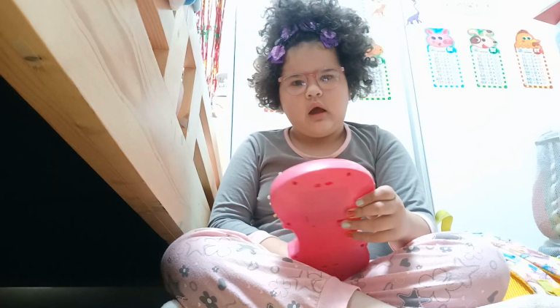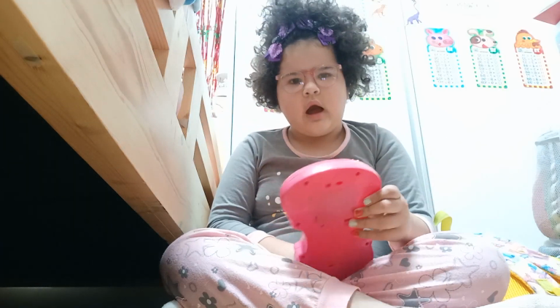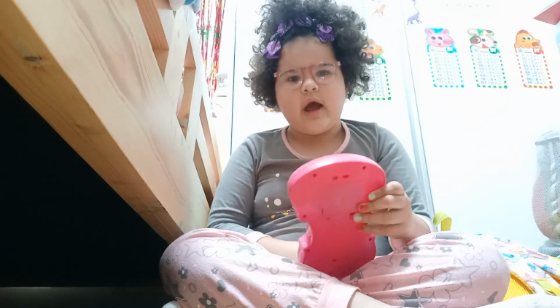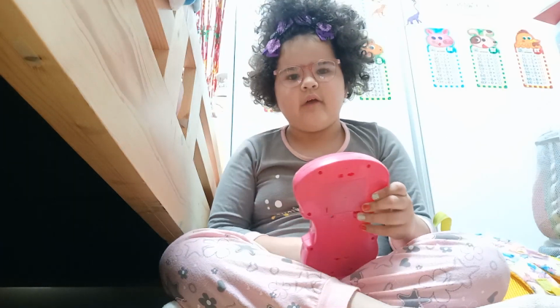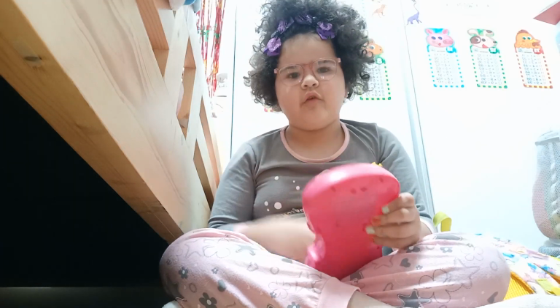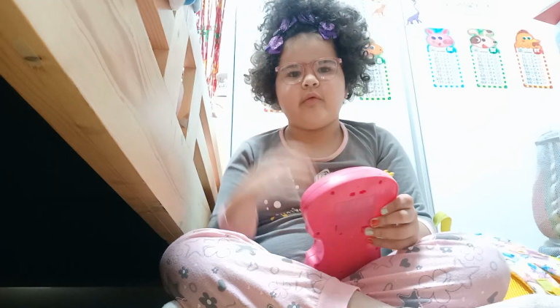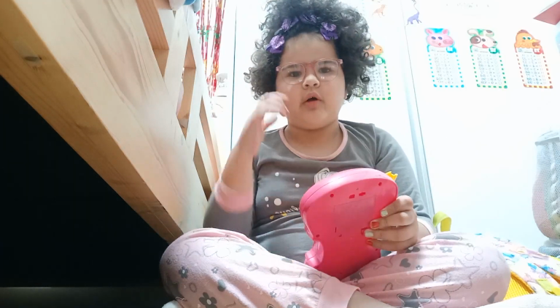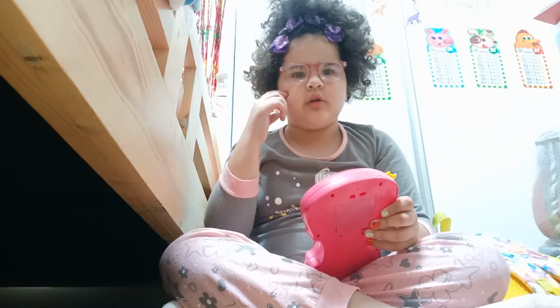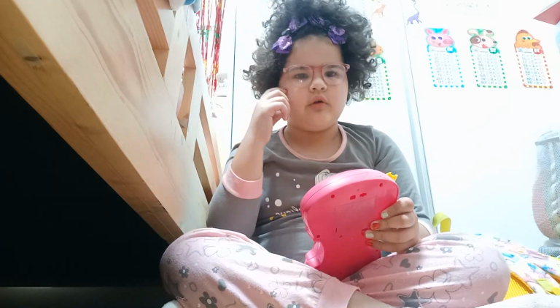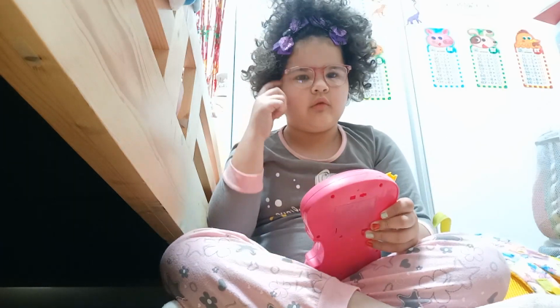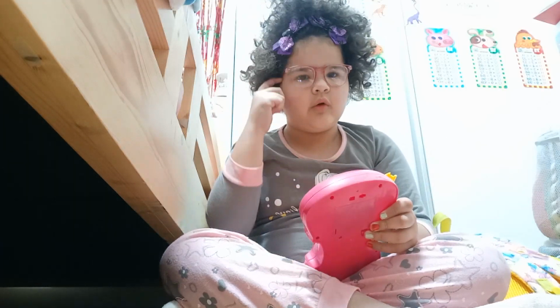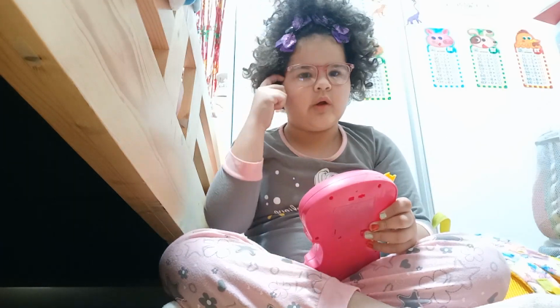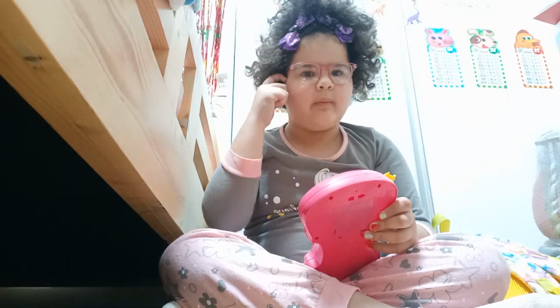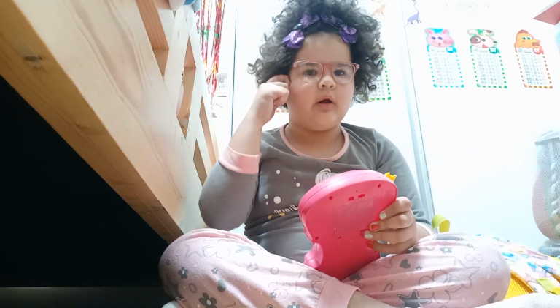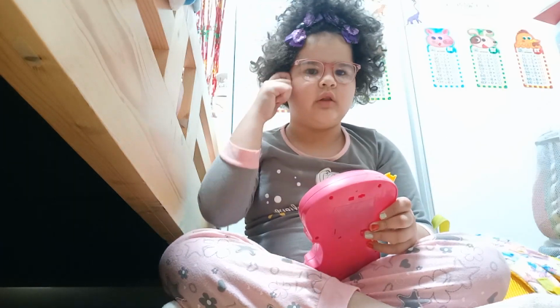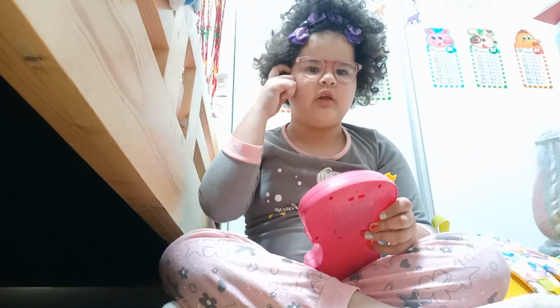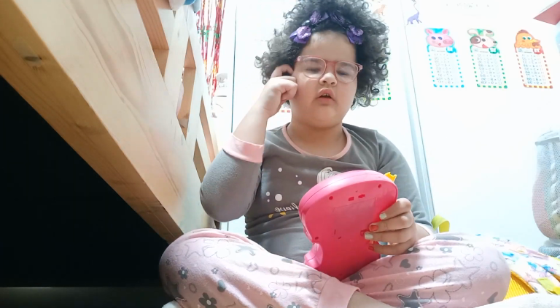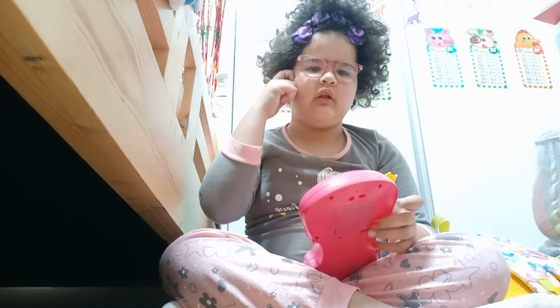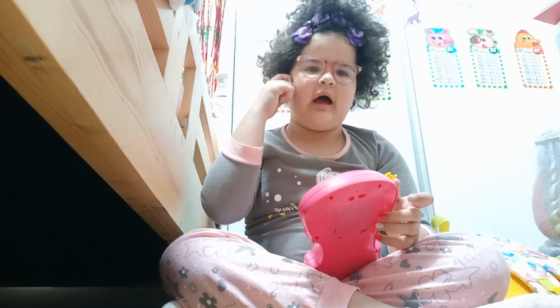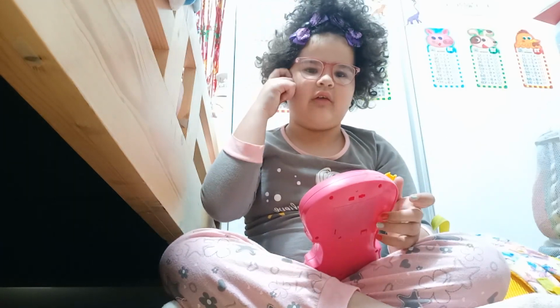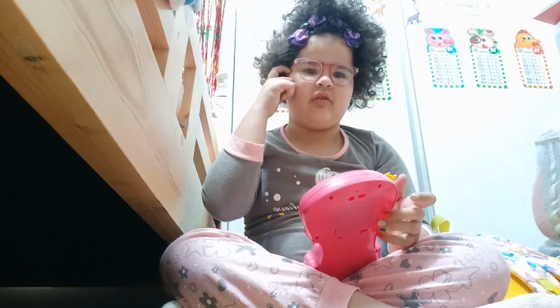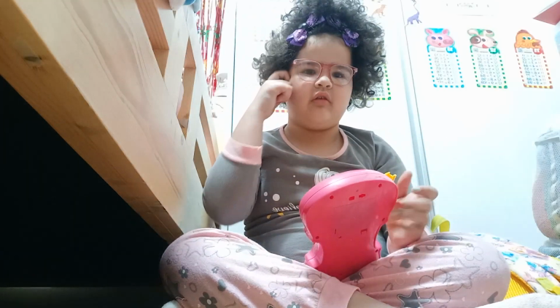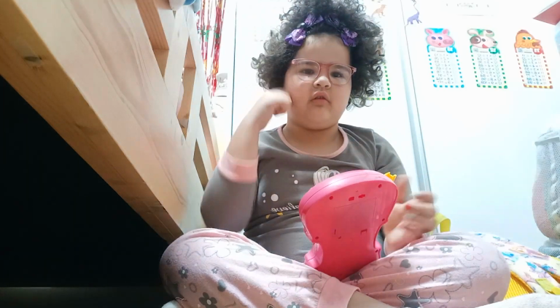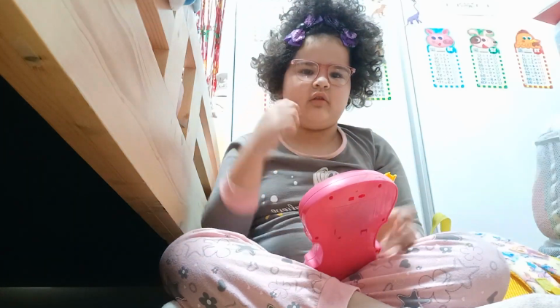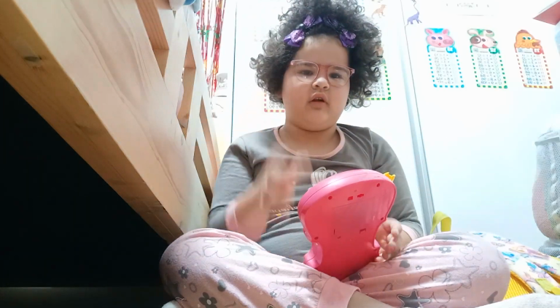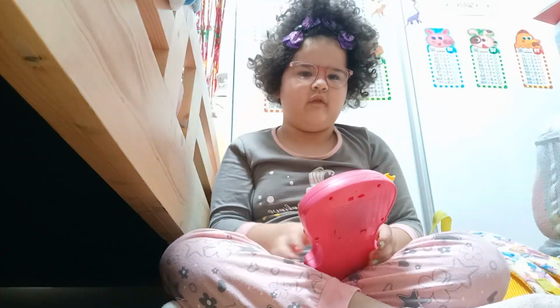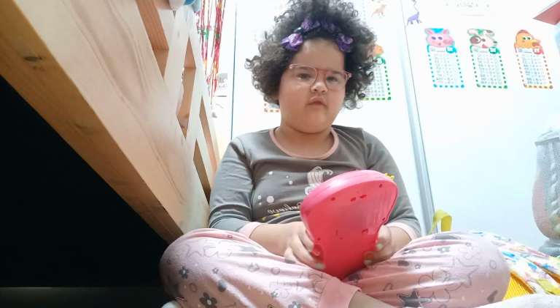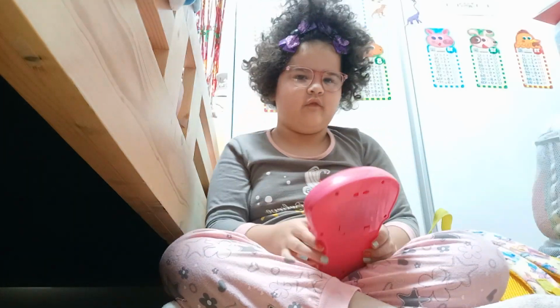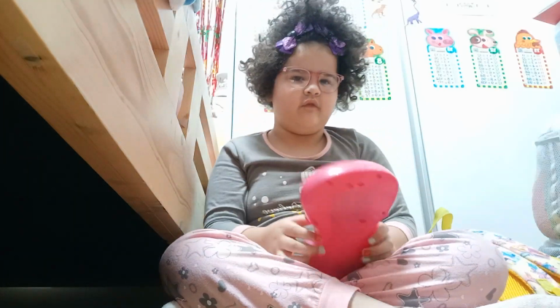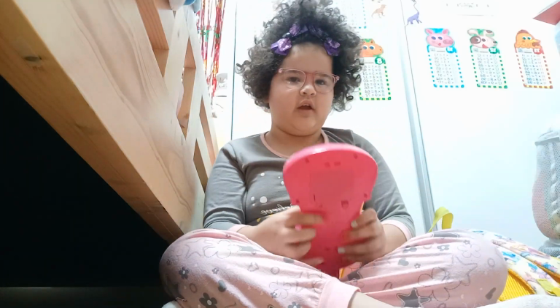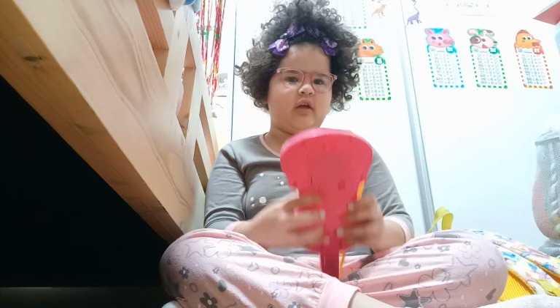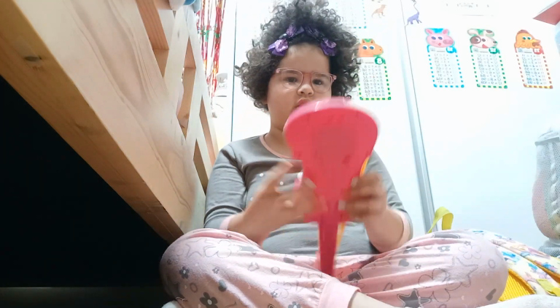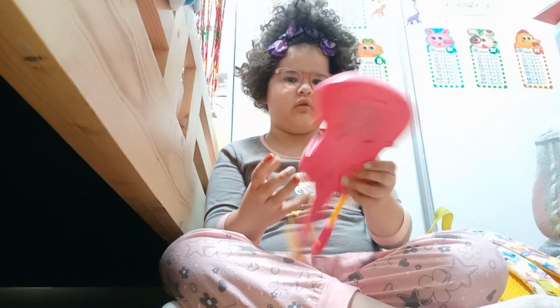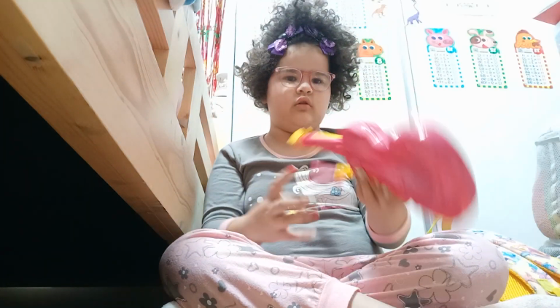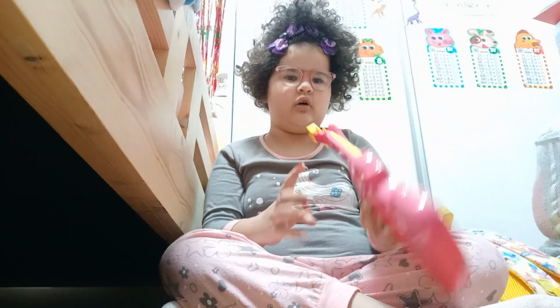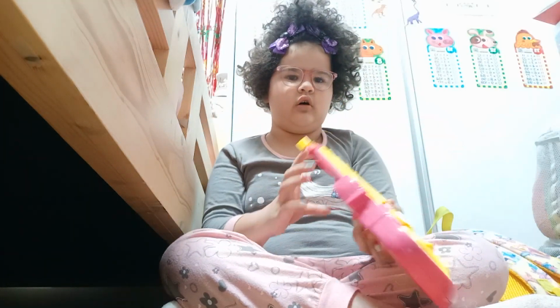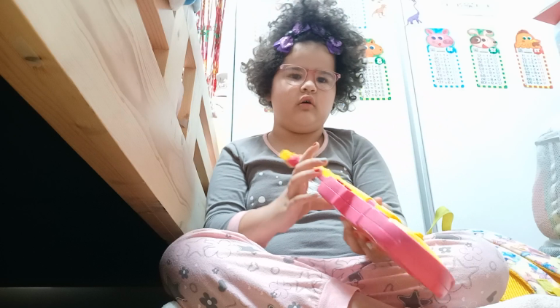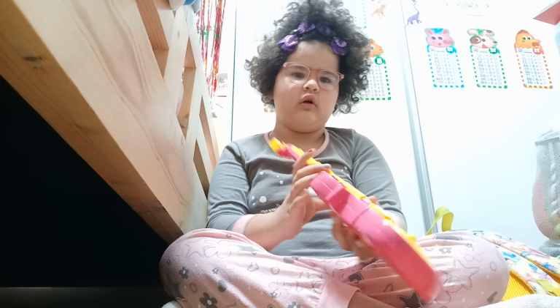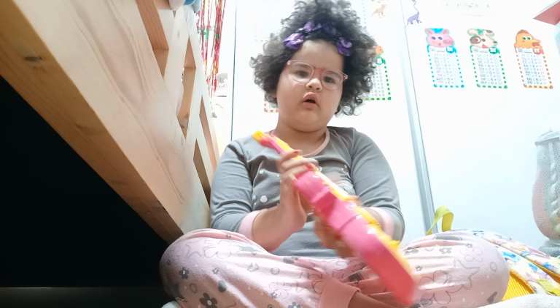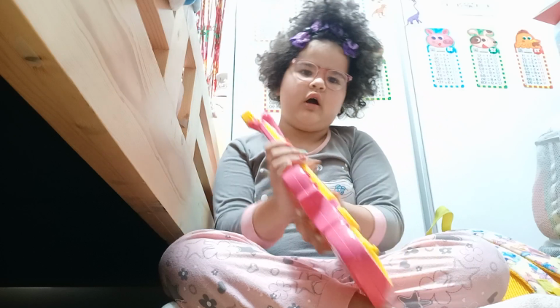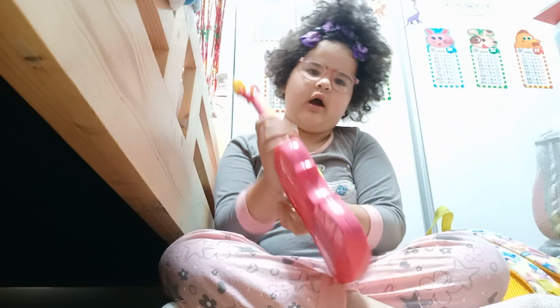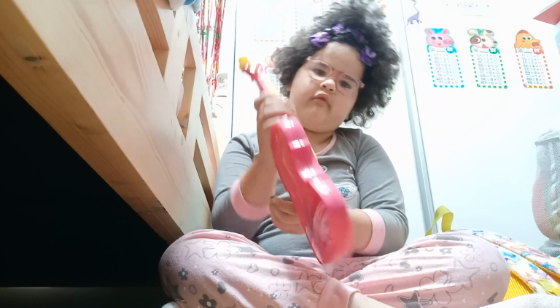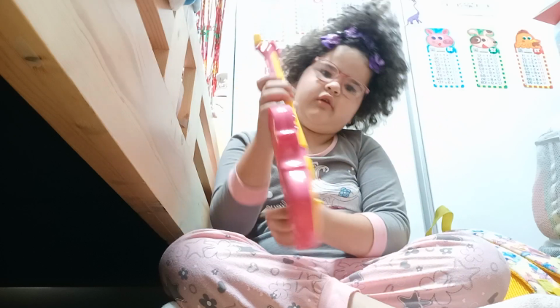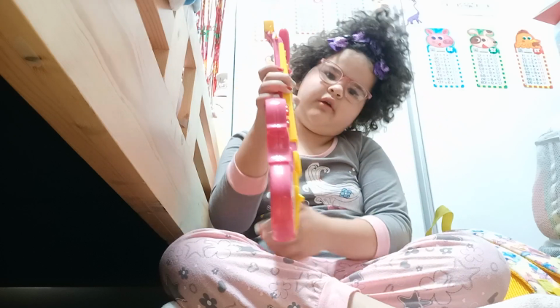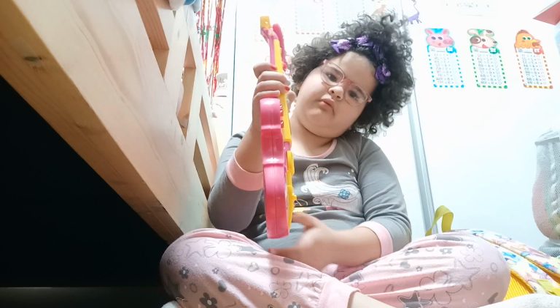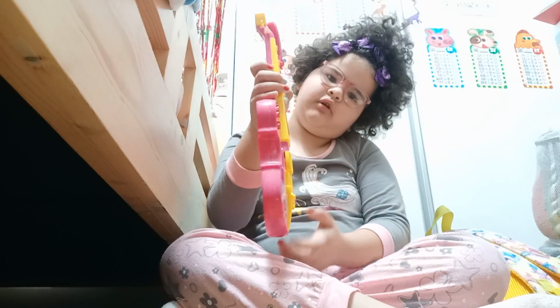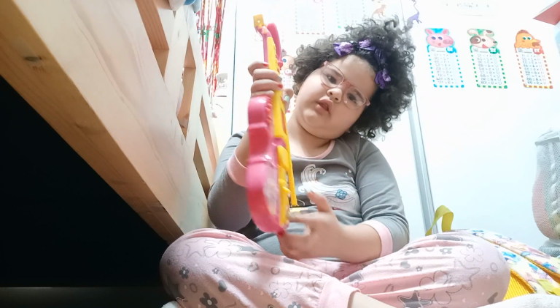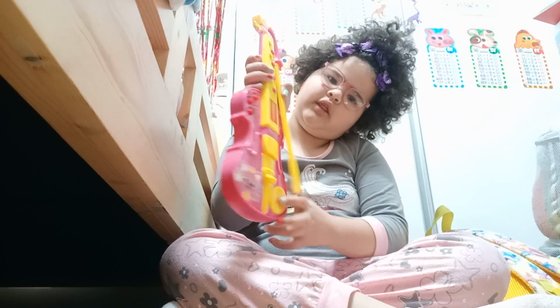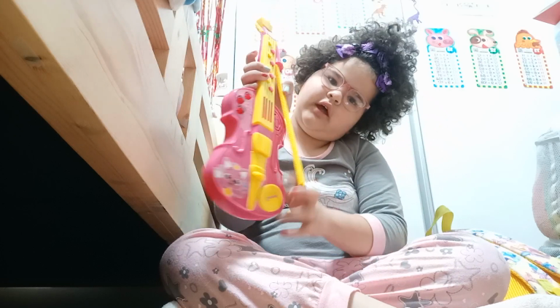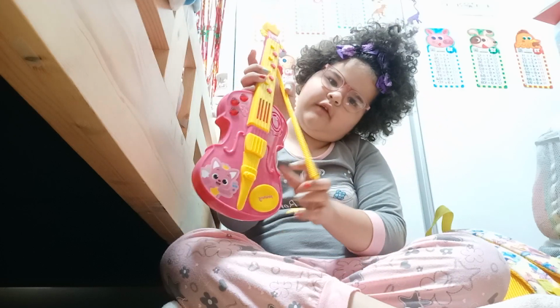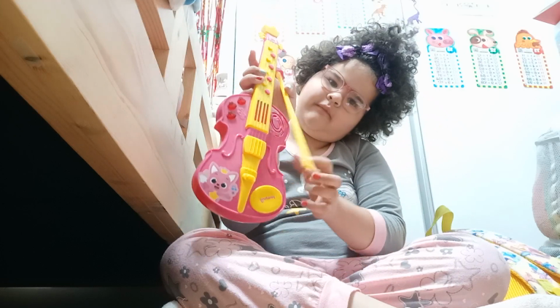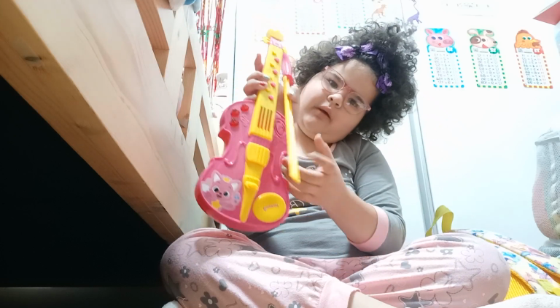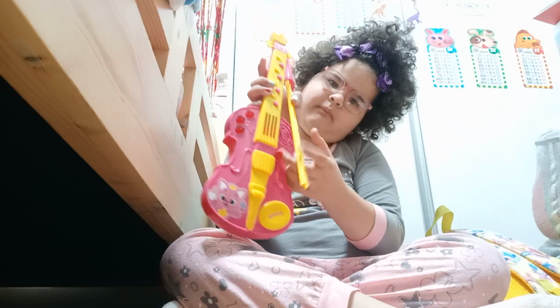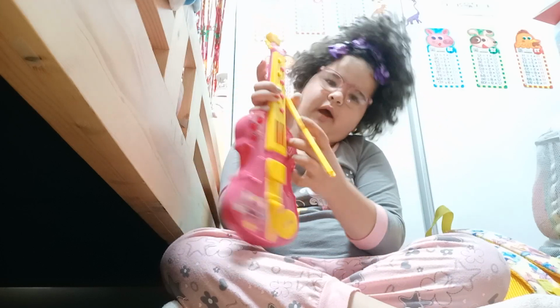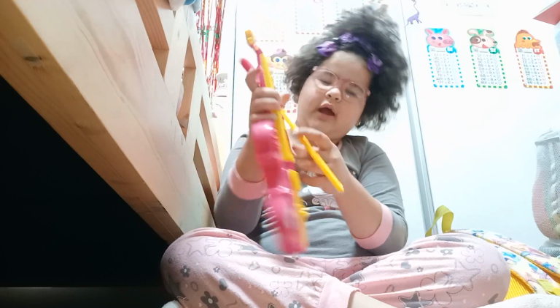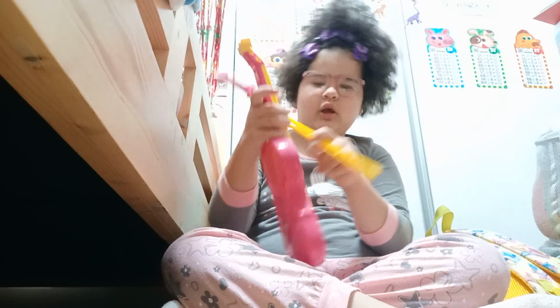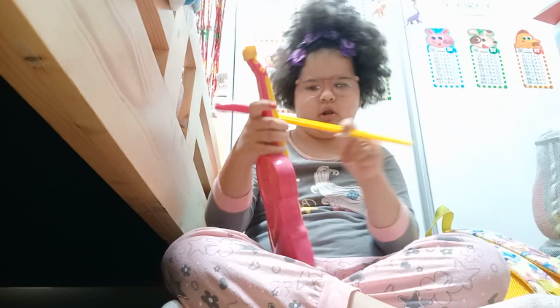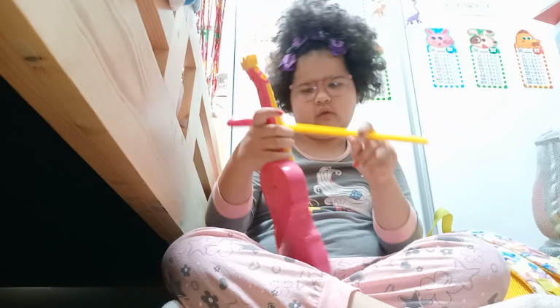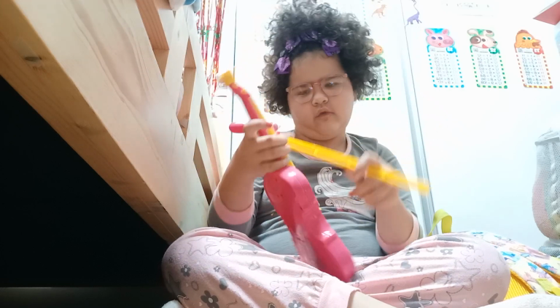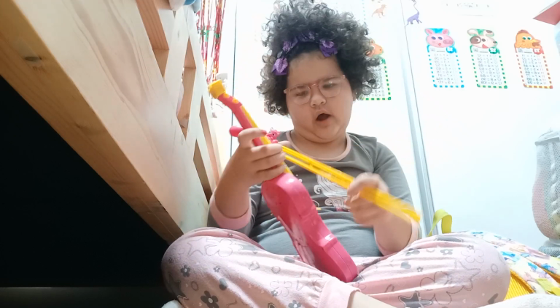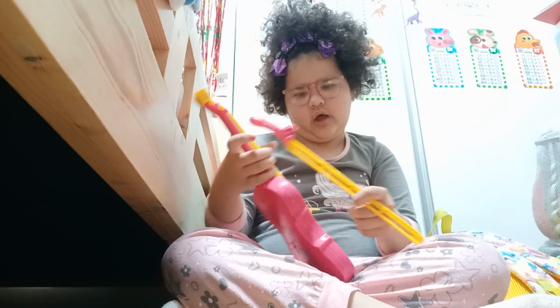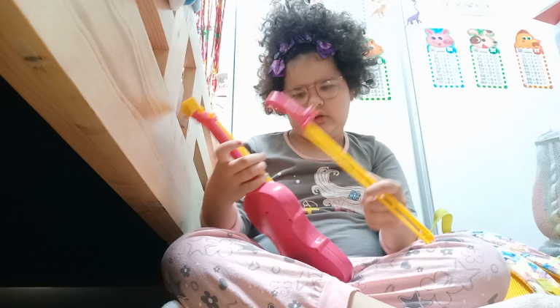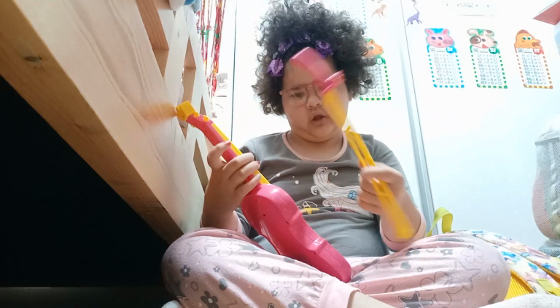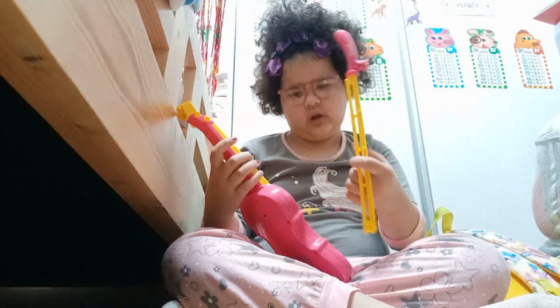Hi everyone! Don't worry about the glasses — they're fake. So, I already pulled this out of my bag. It's a violin.